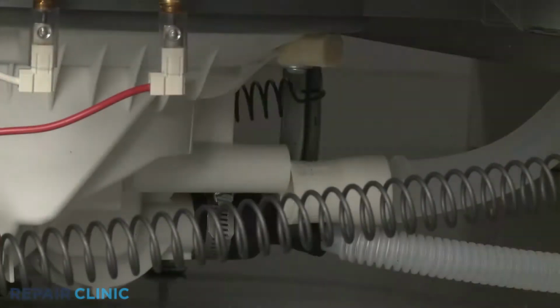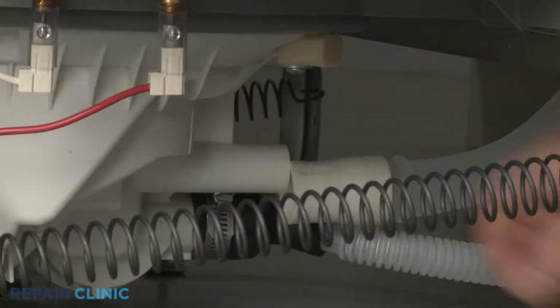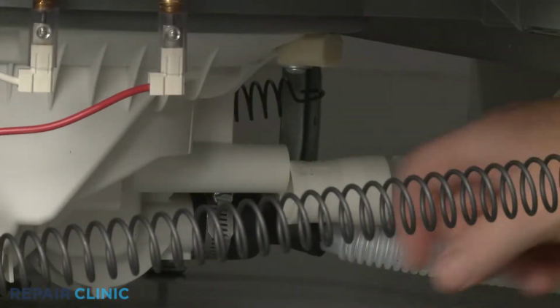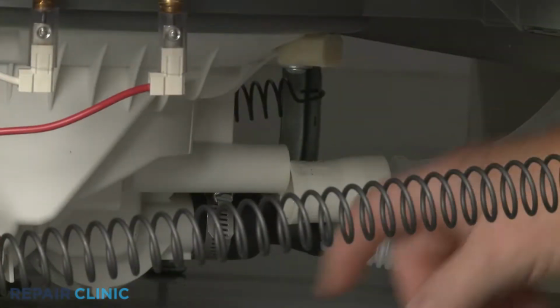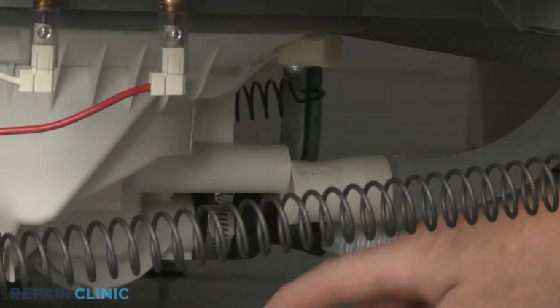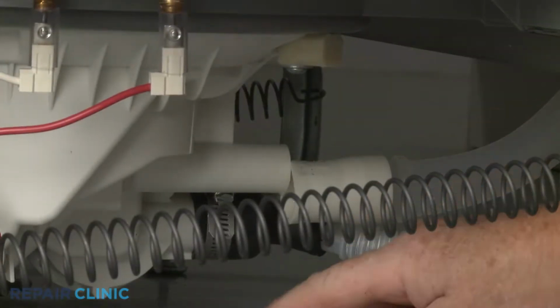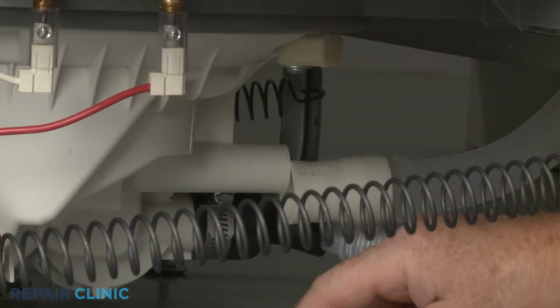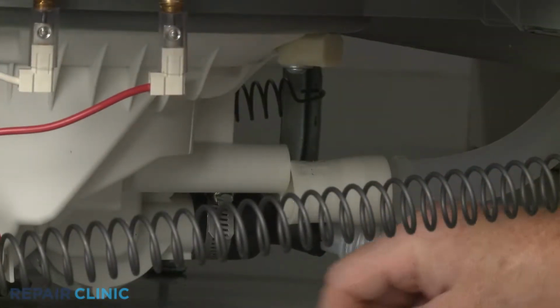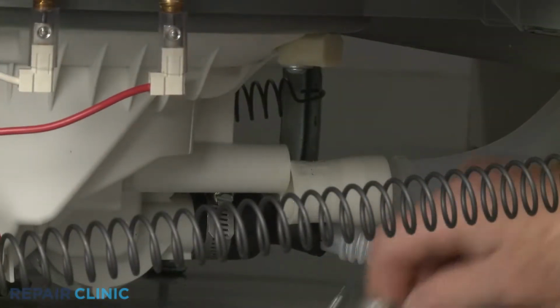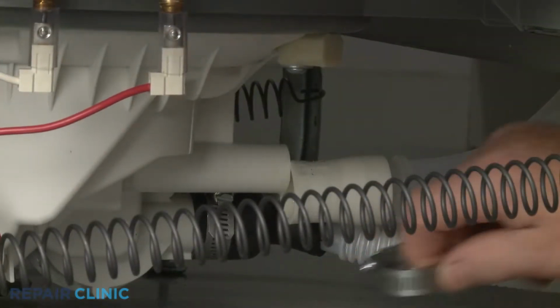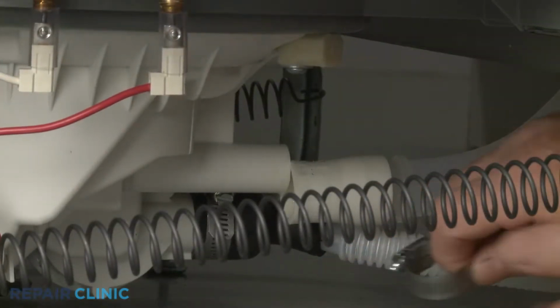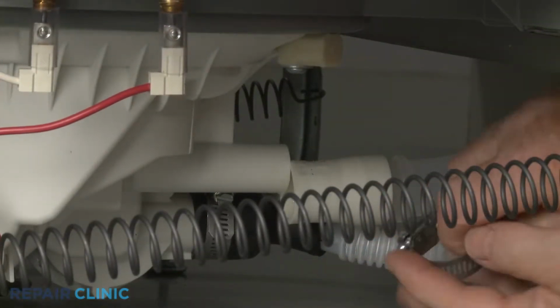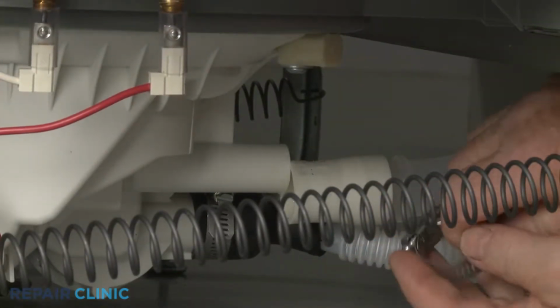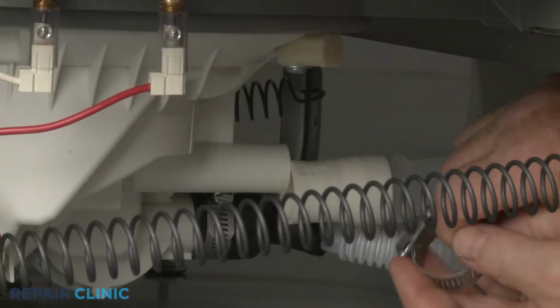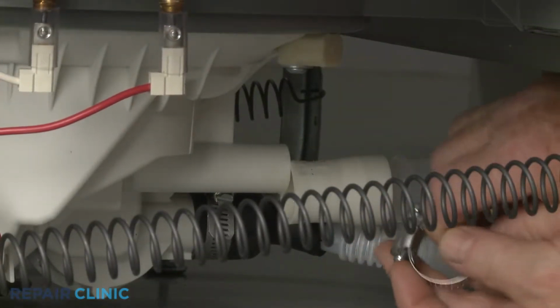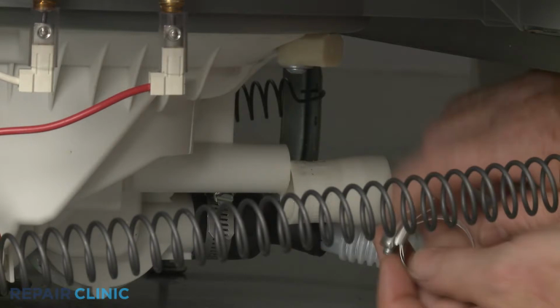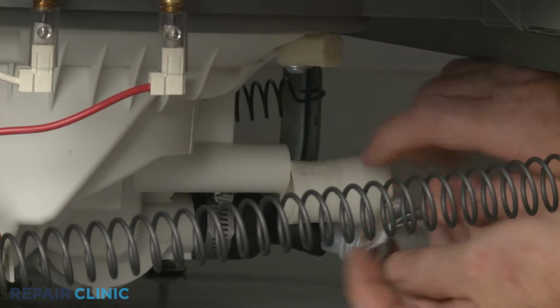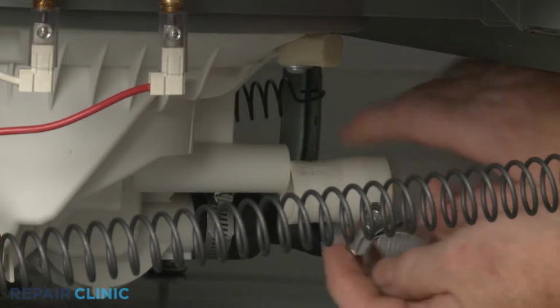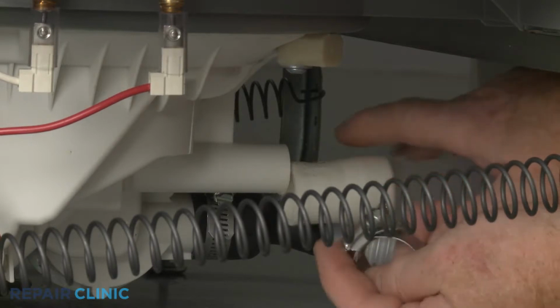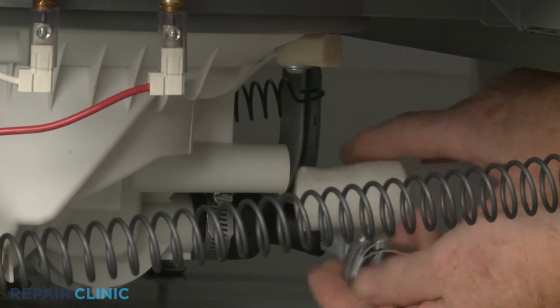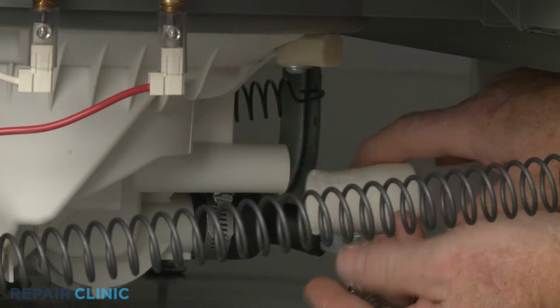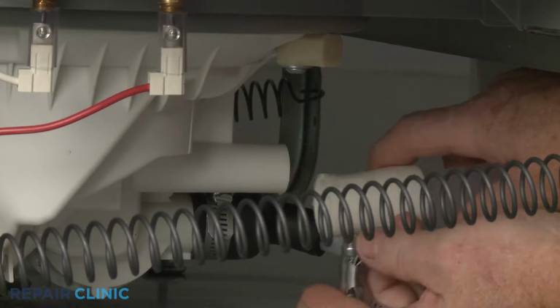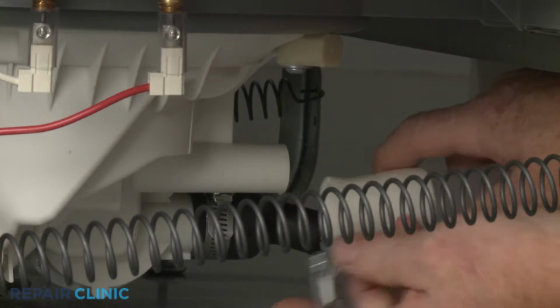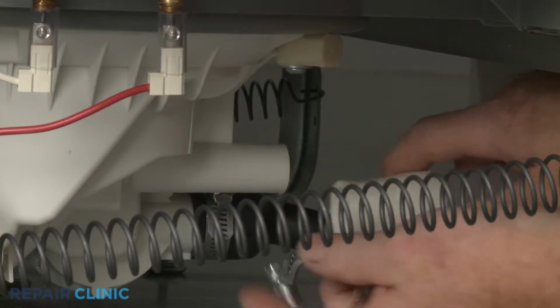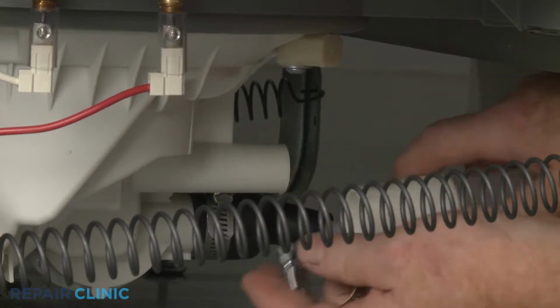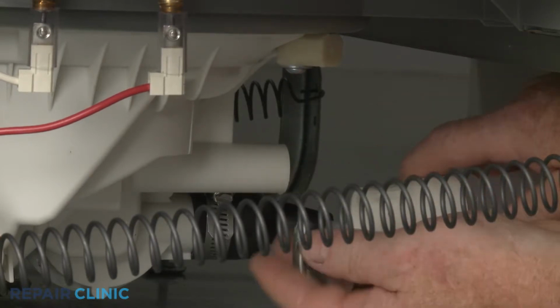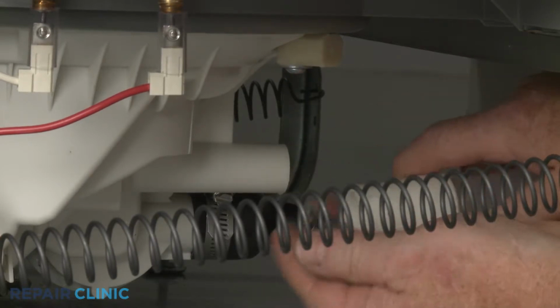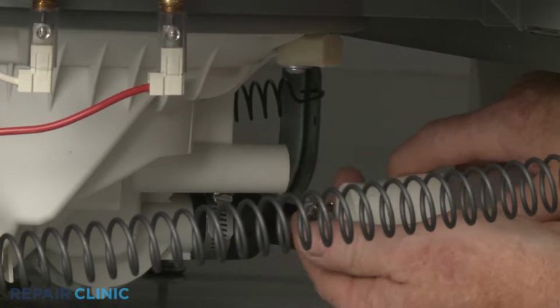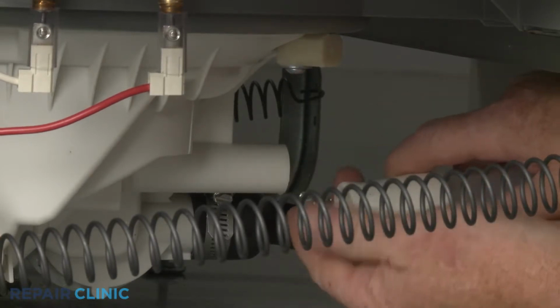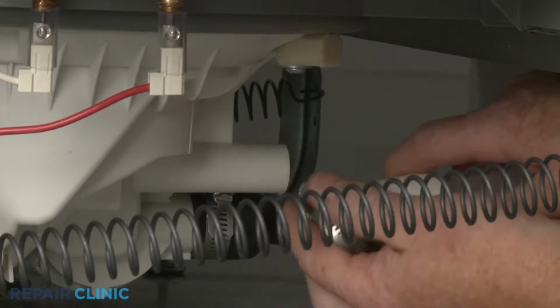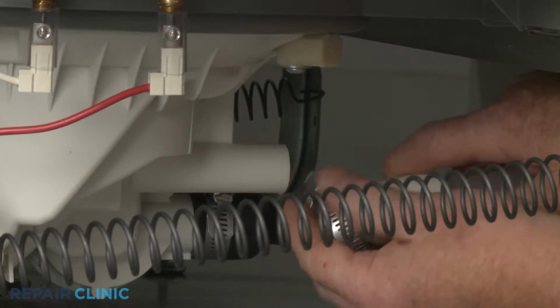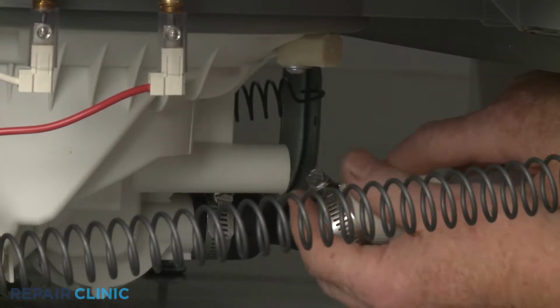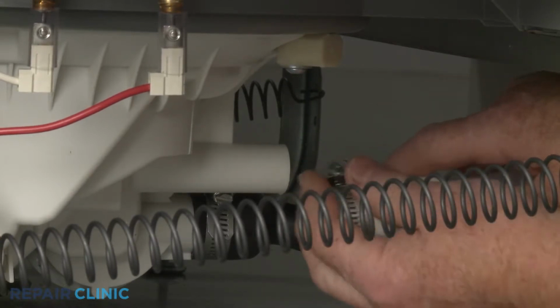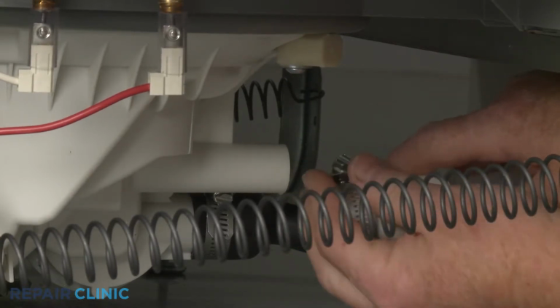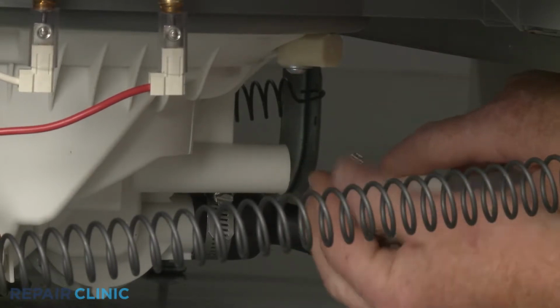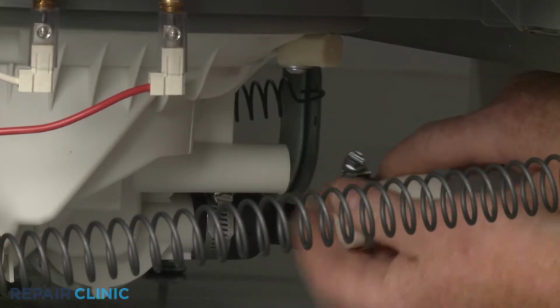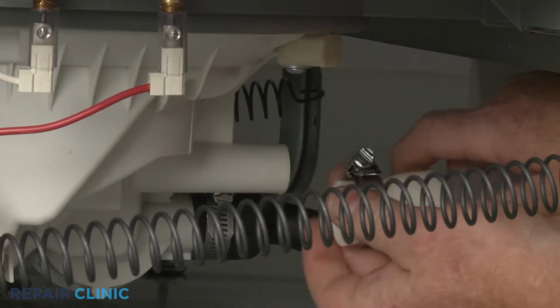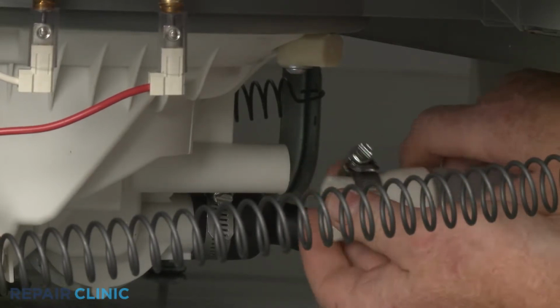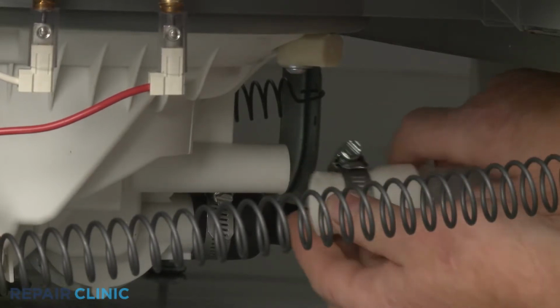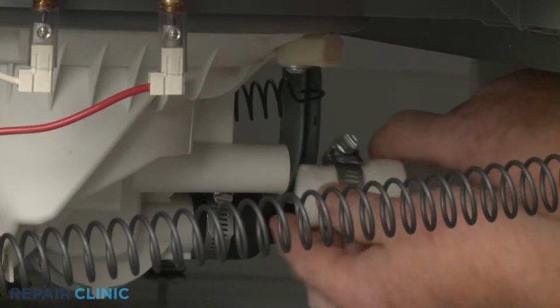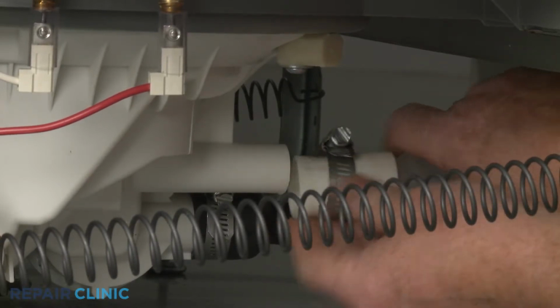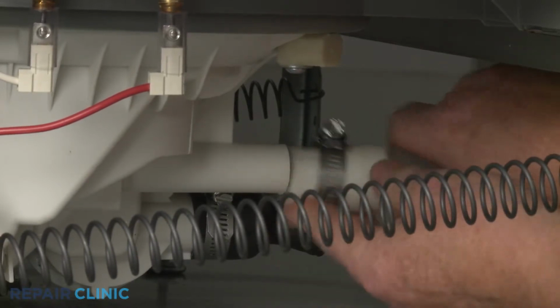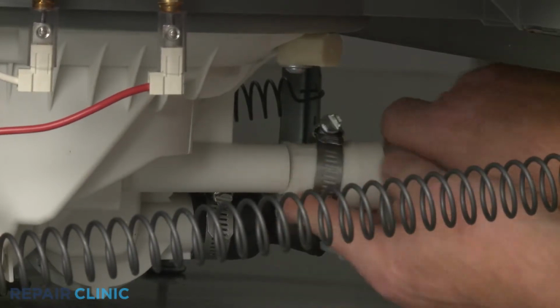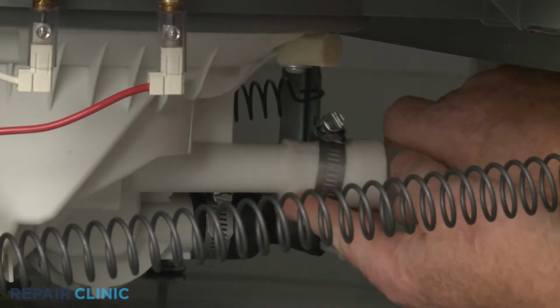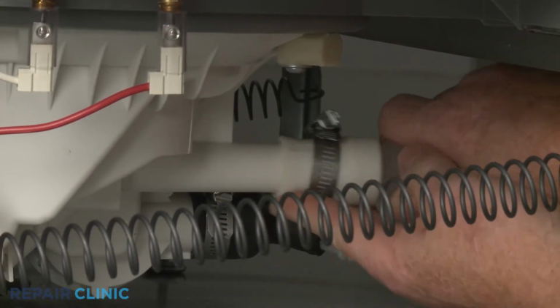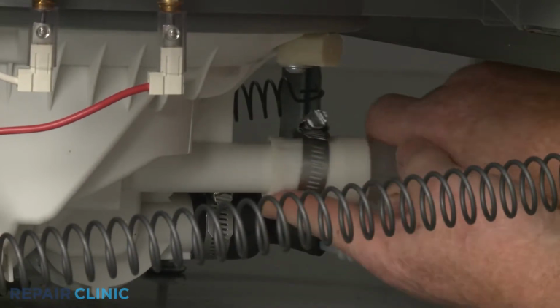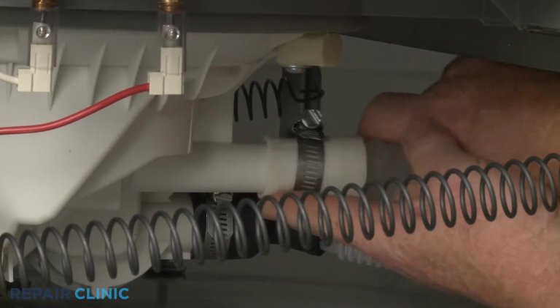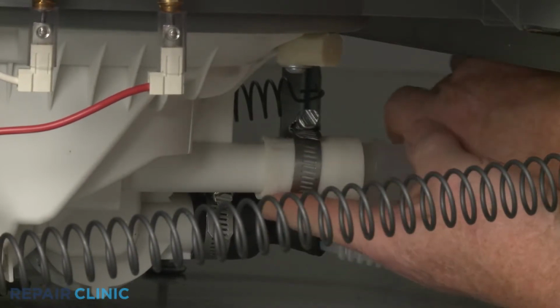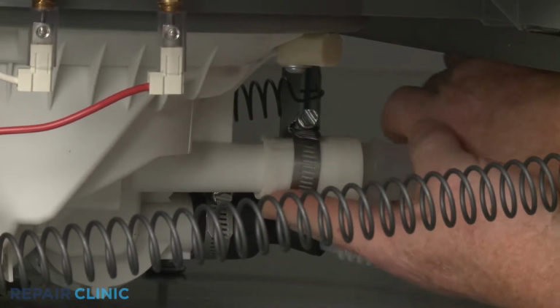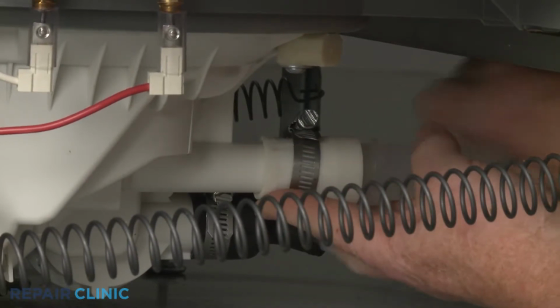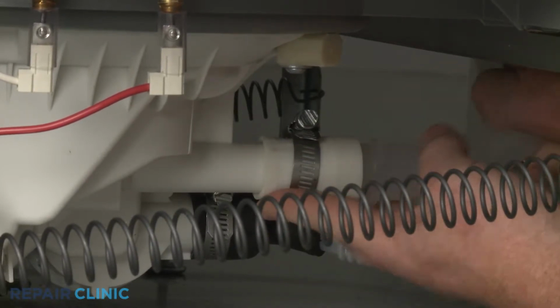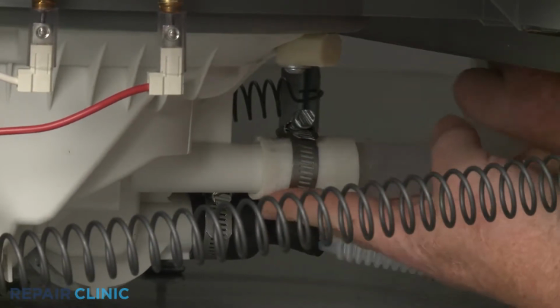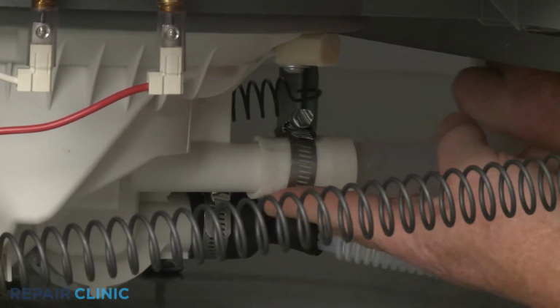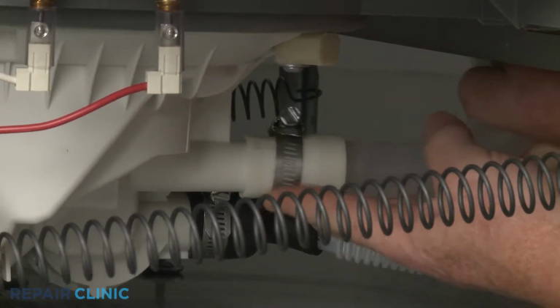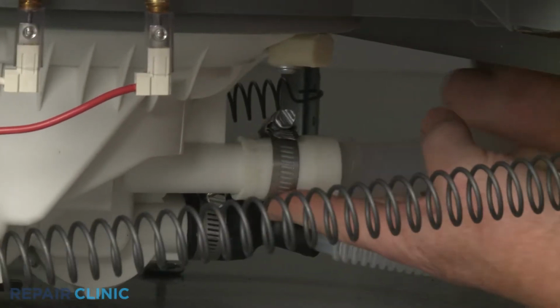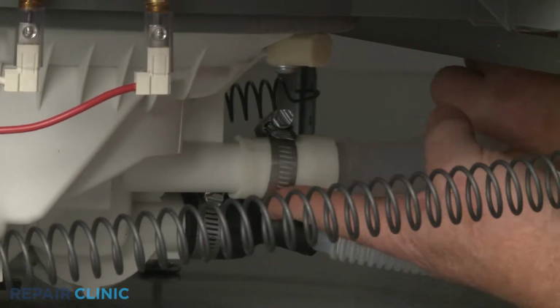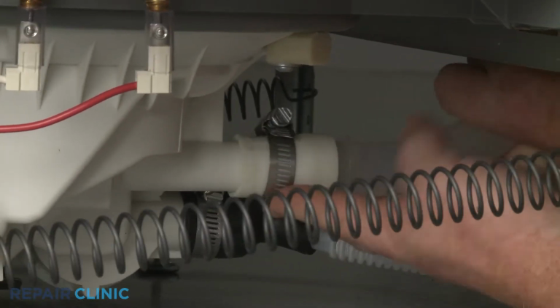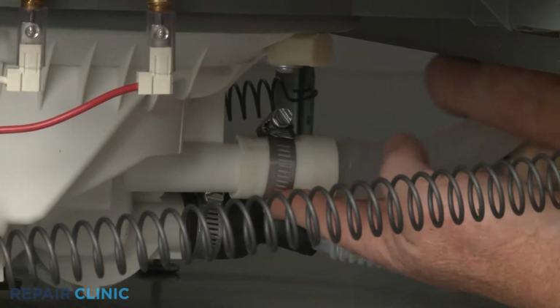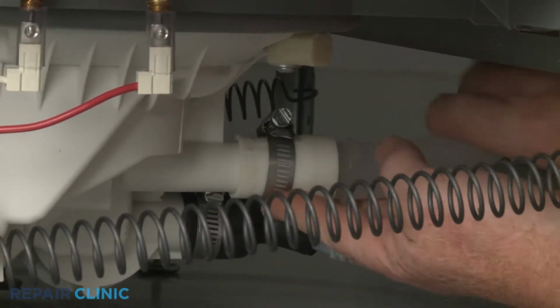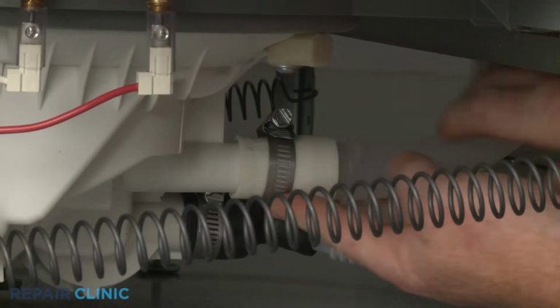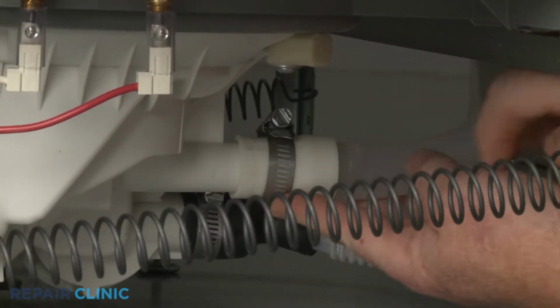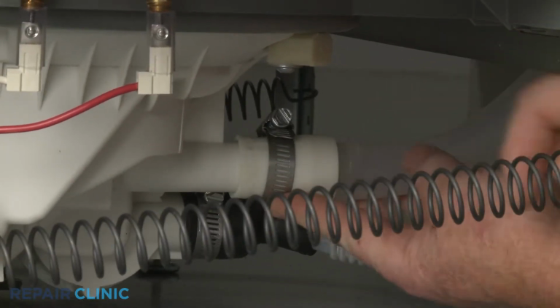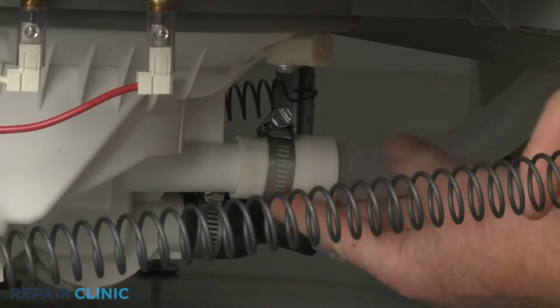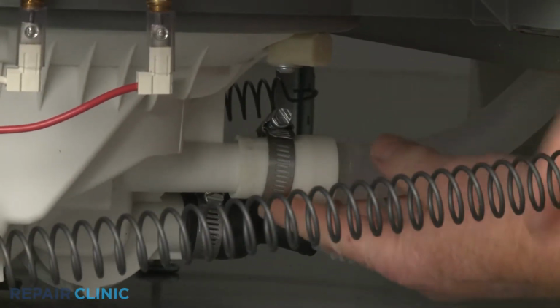Slide the screw clamp over the bottom of the supply tube, position the tube over the sump port, and tighten the clamp.